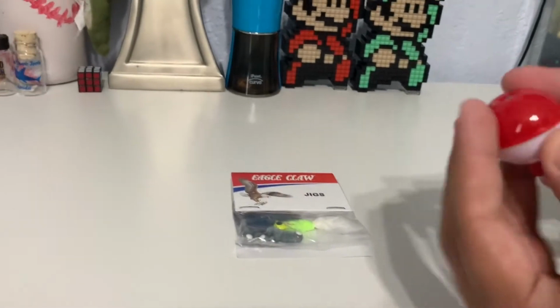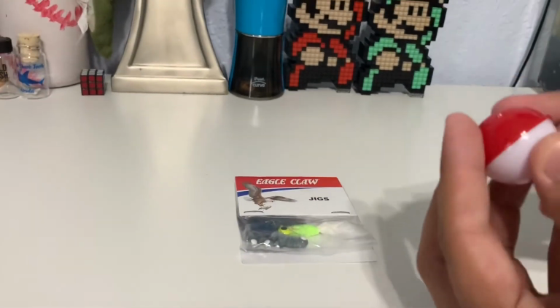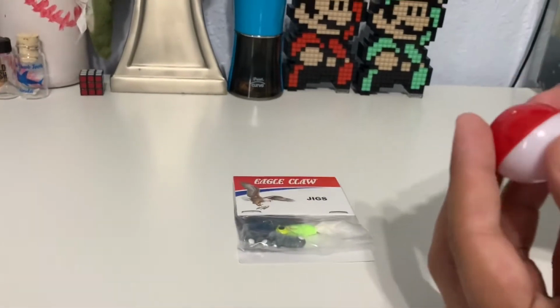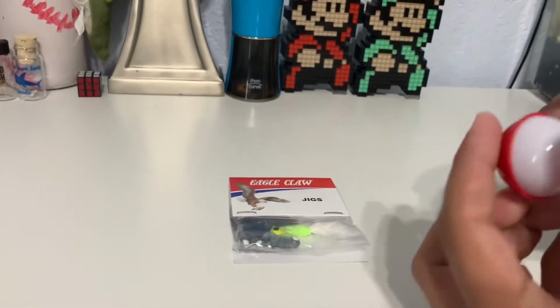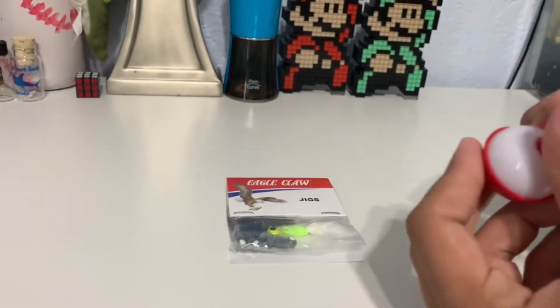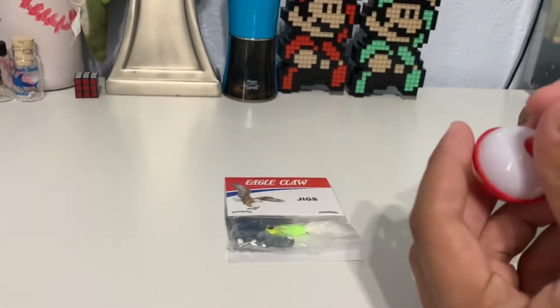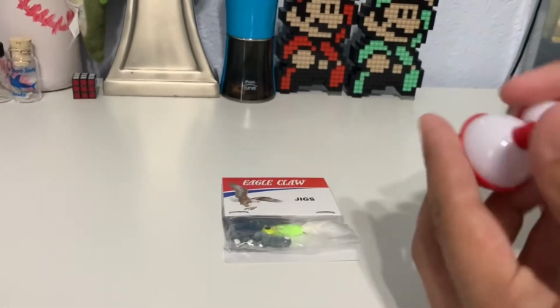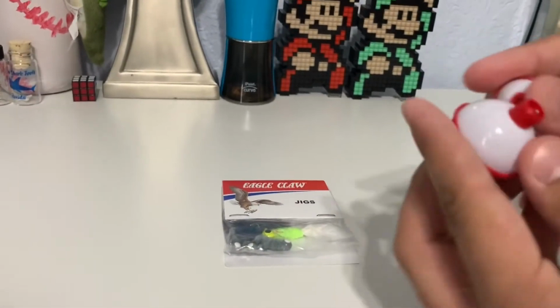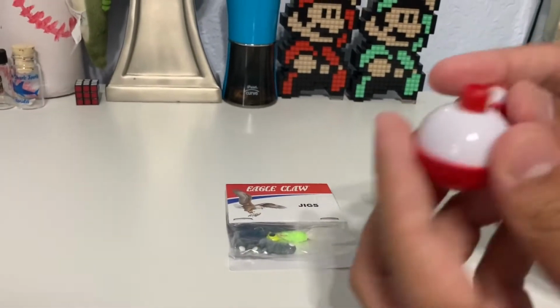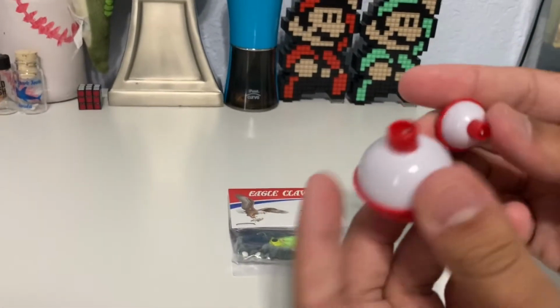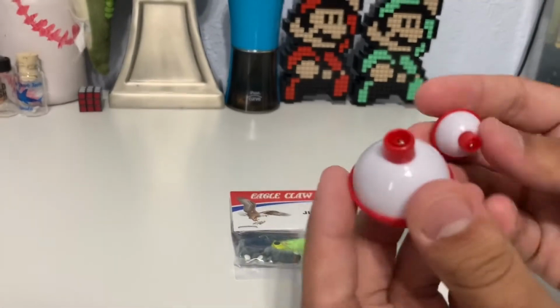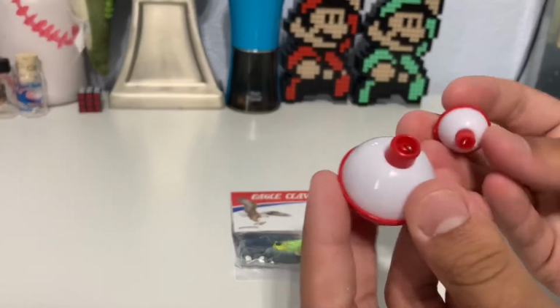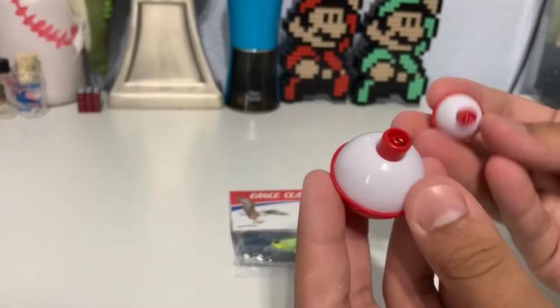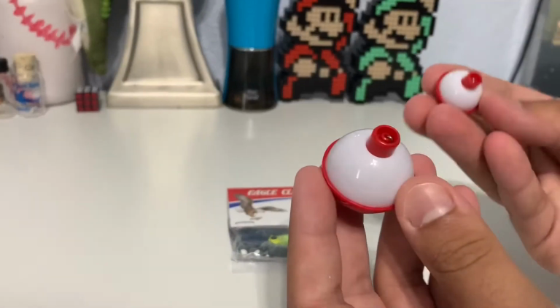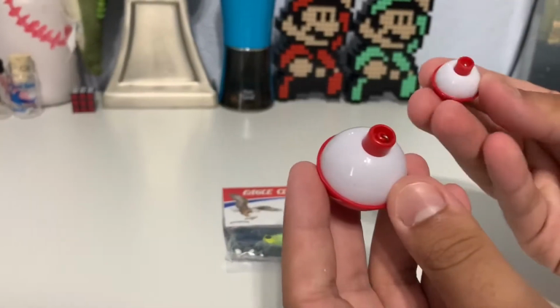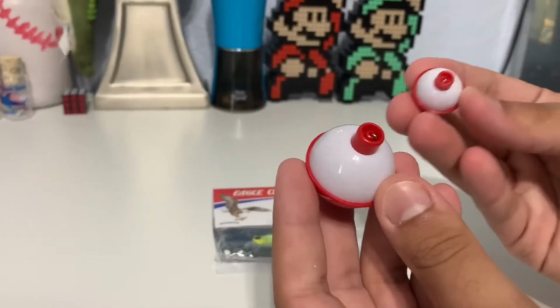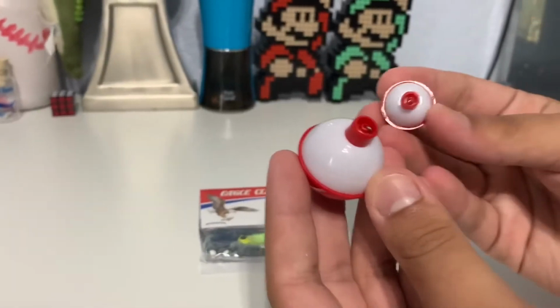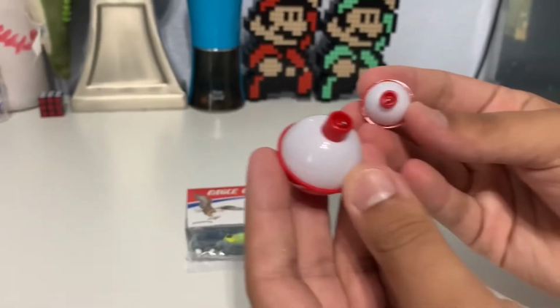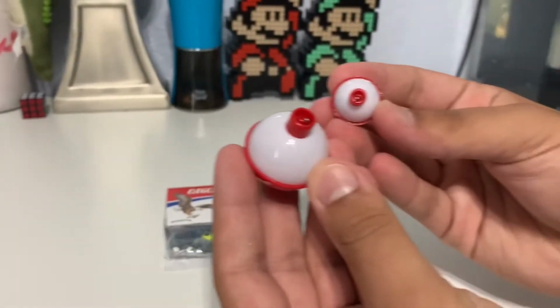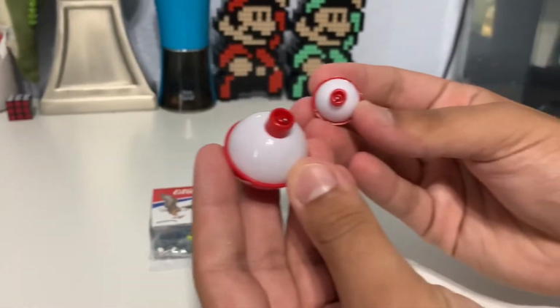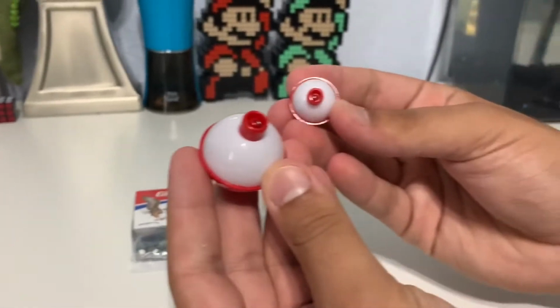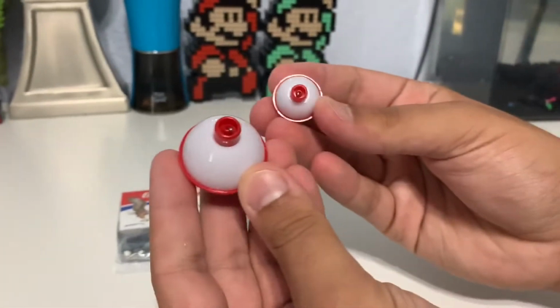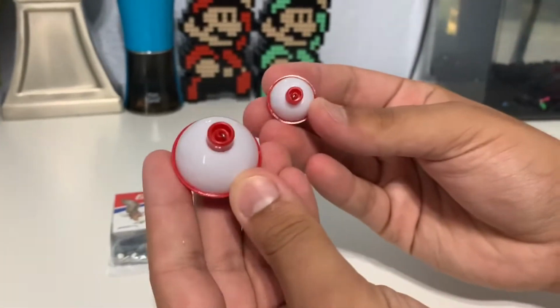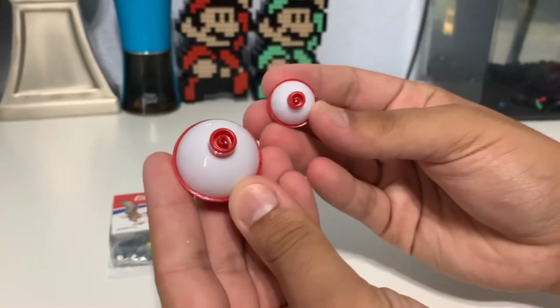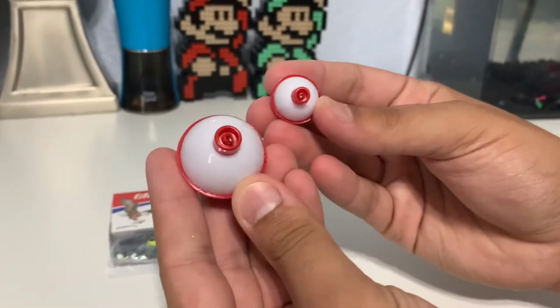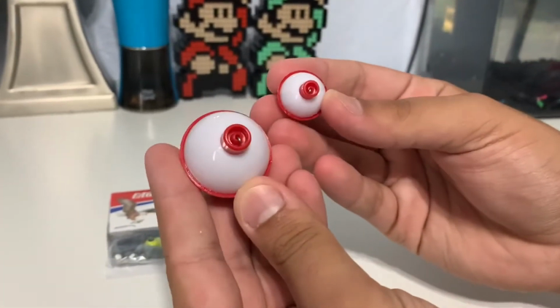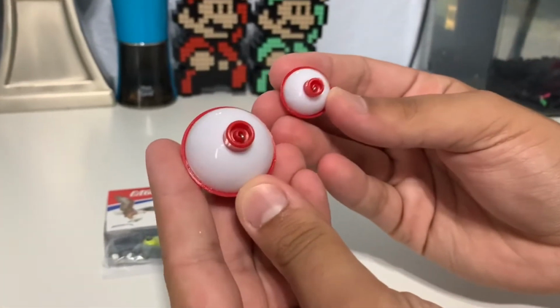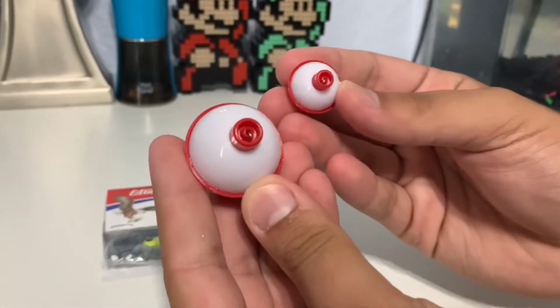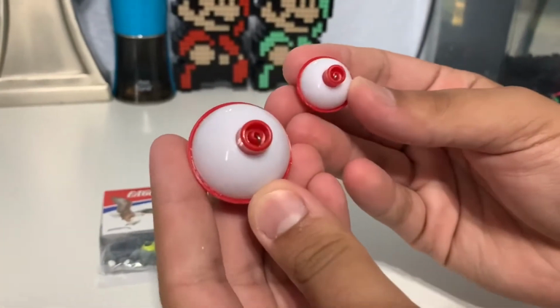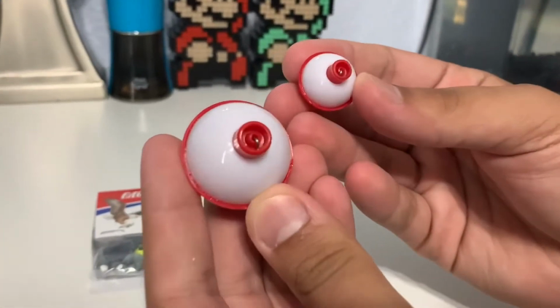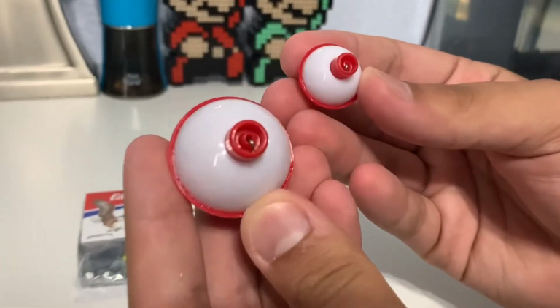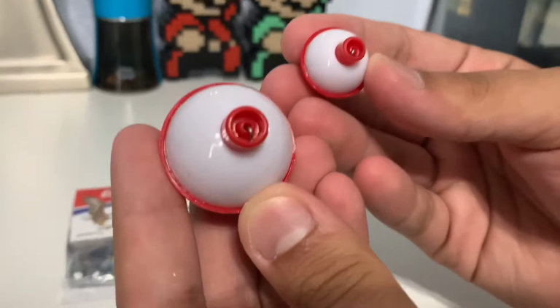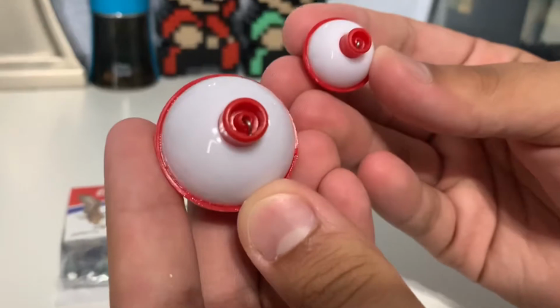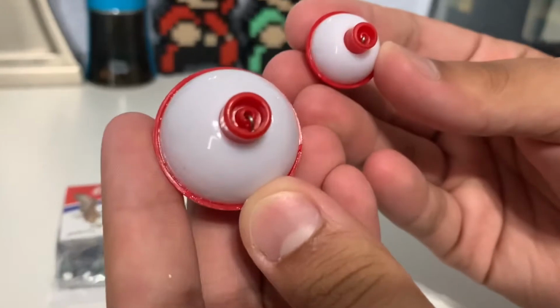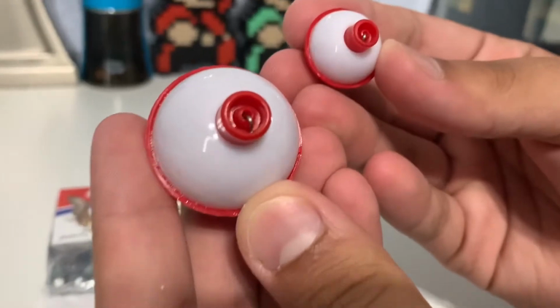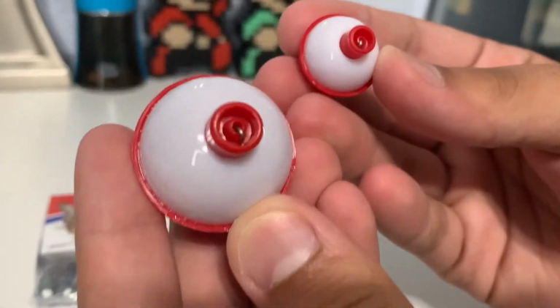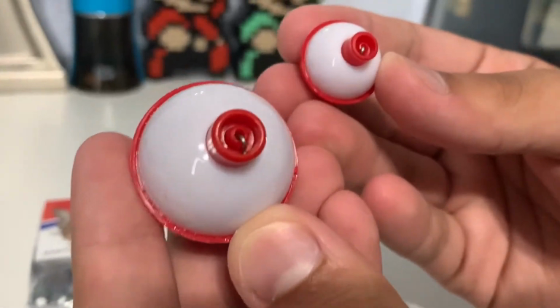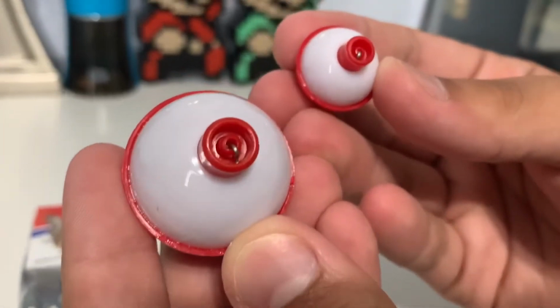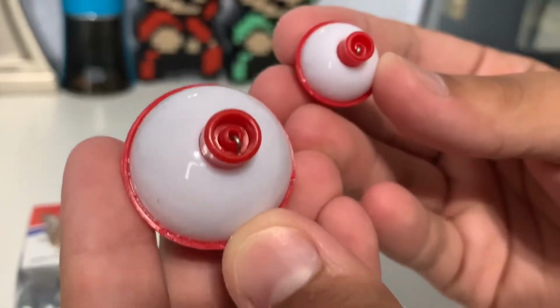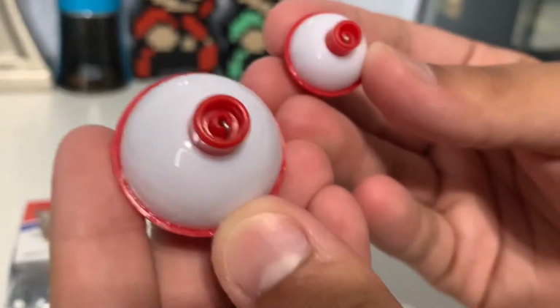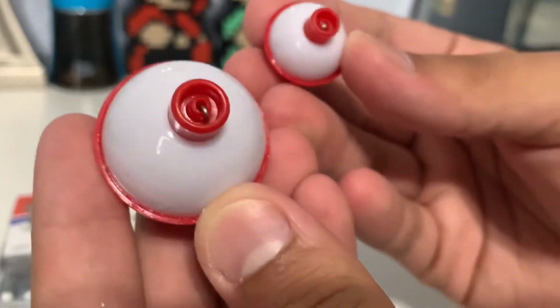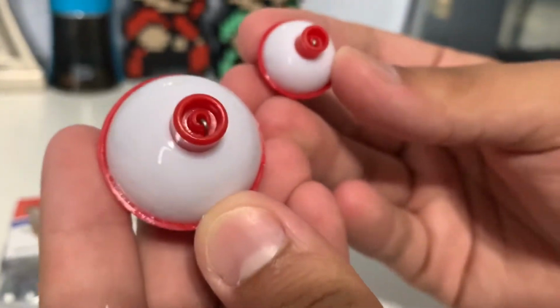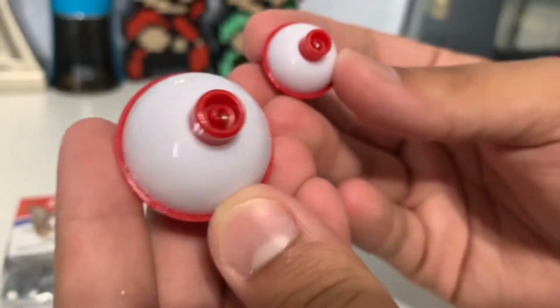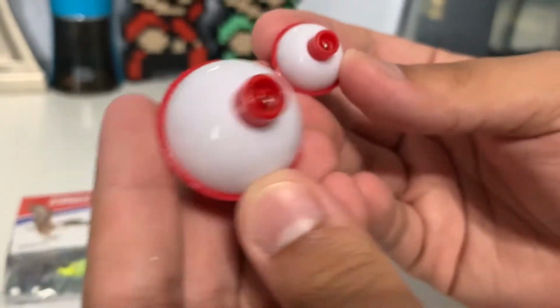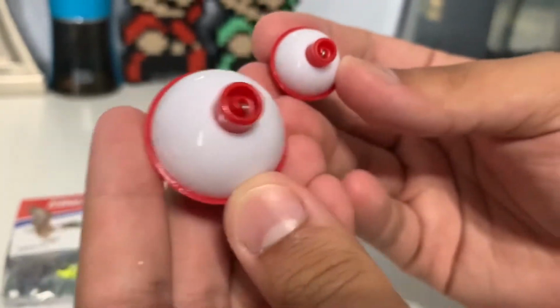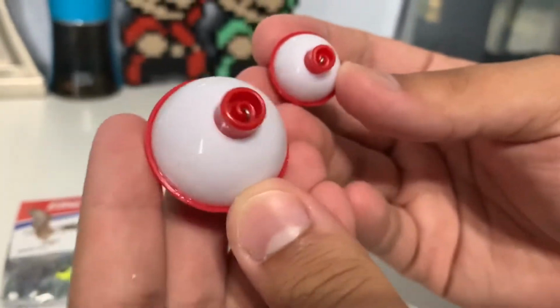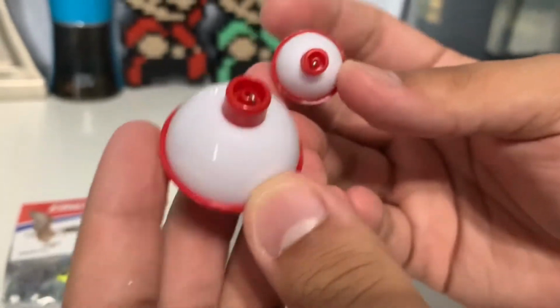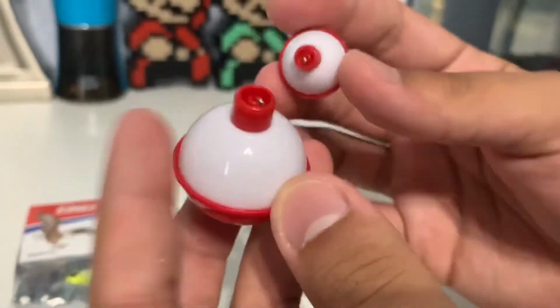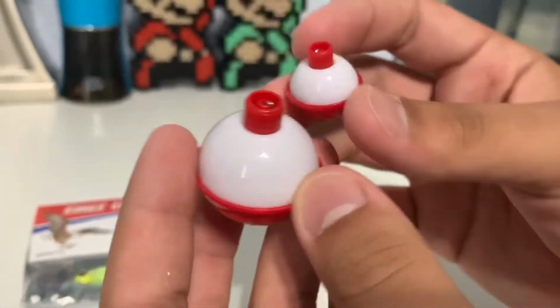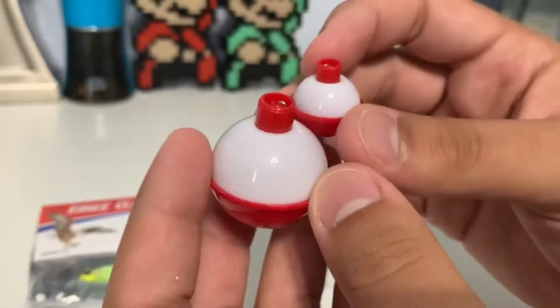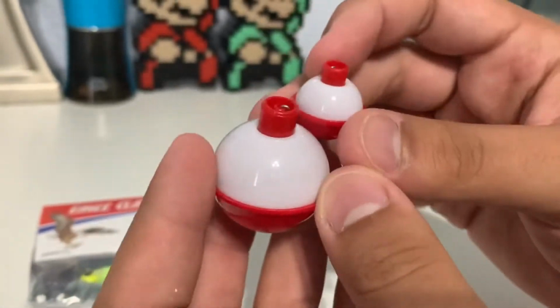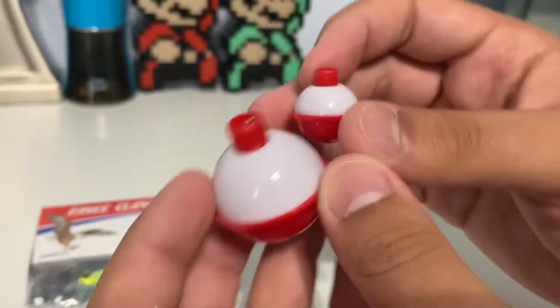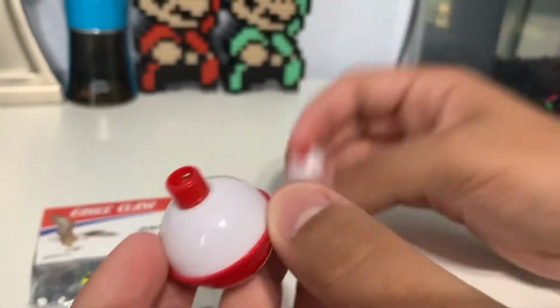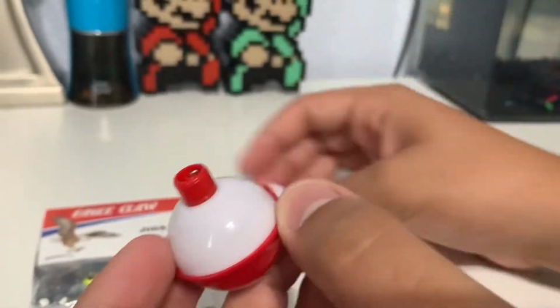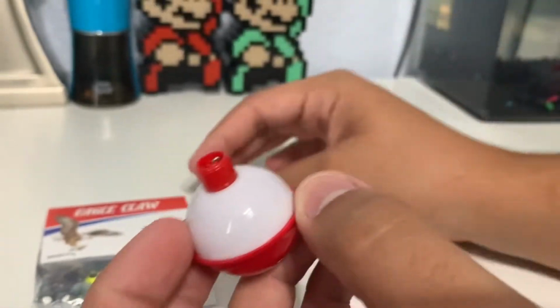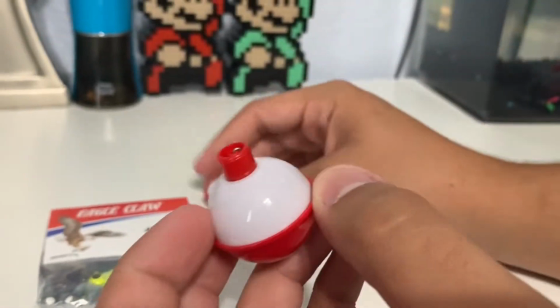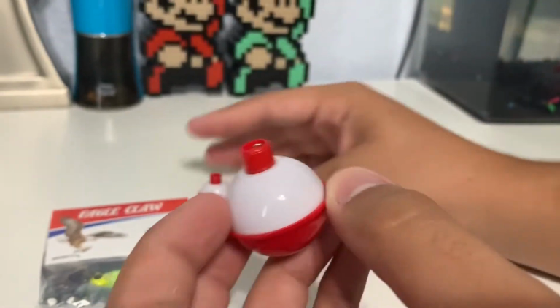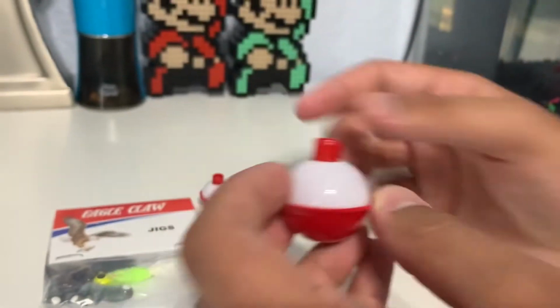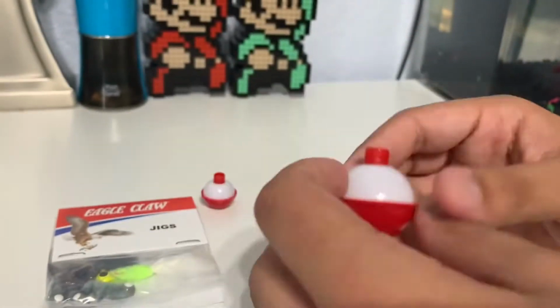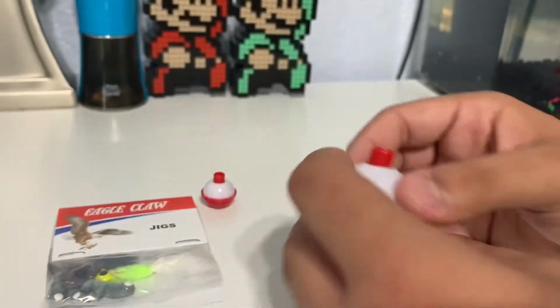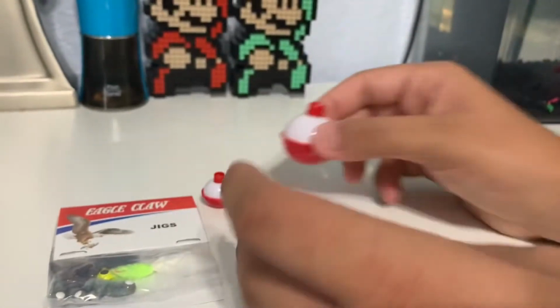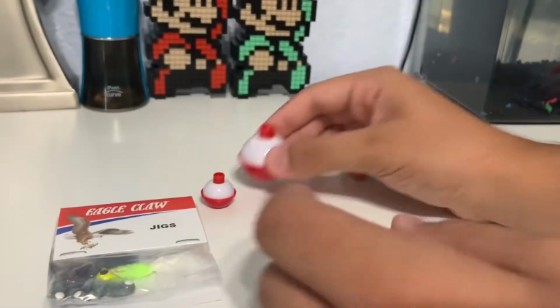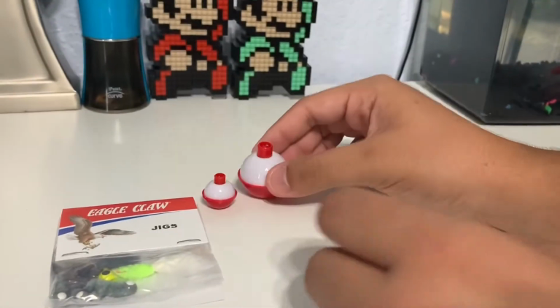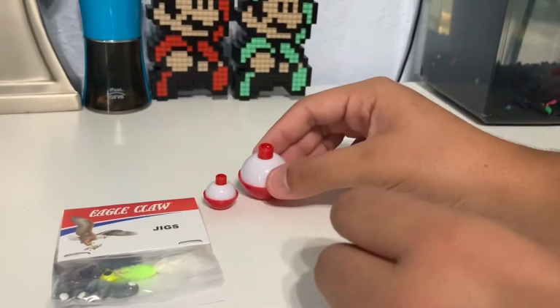The next thing is our little bobbers. It comes with two sizes — like a medium and a small — so these are really good to use when fishing. Little bobbers.